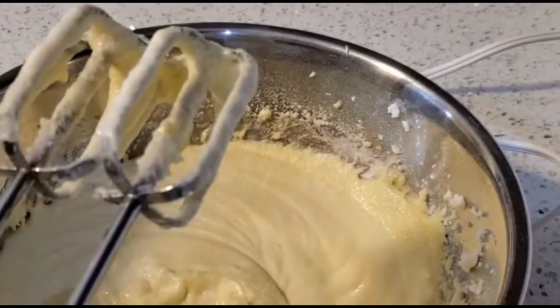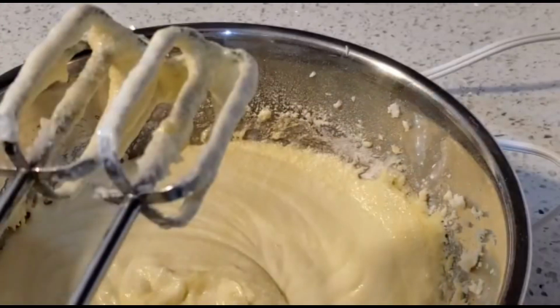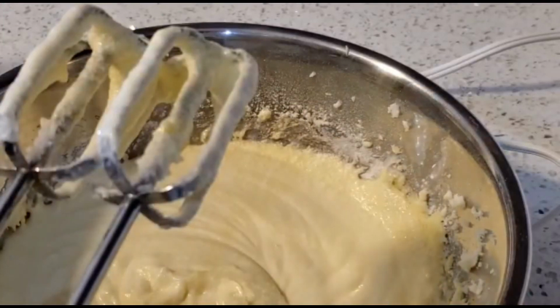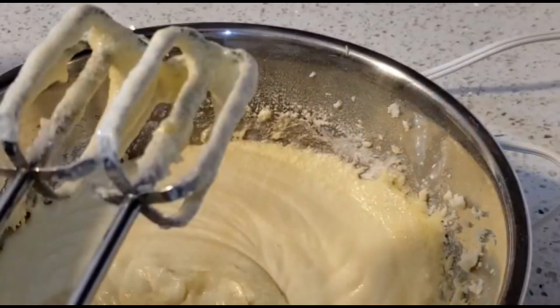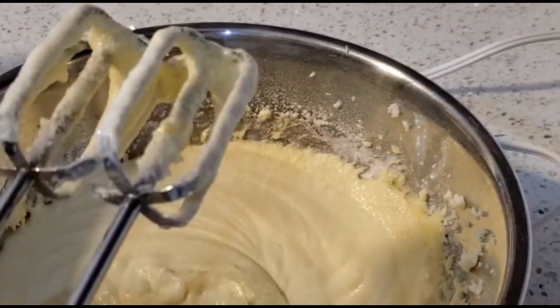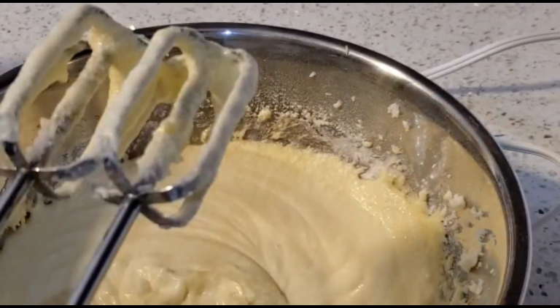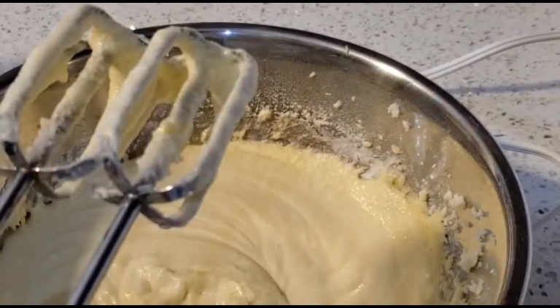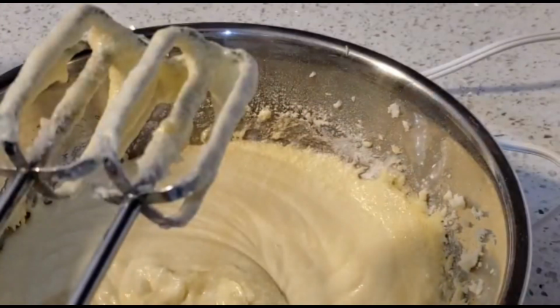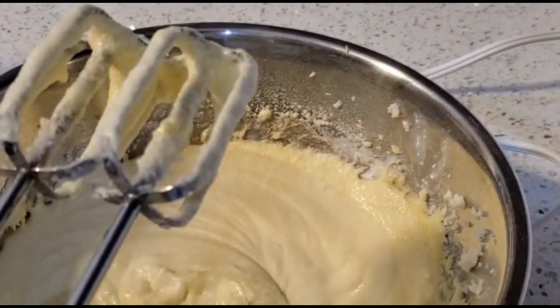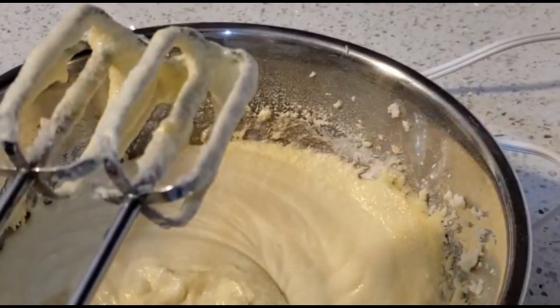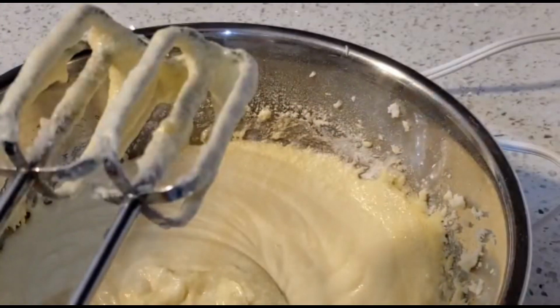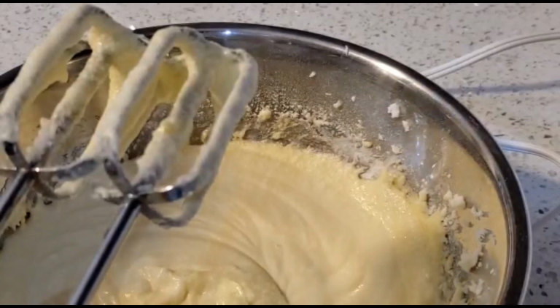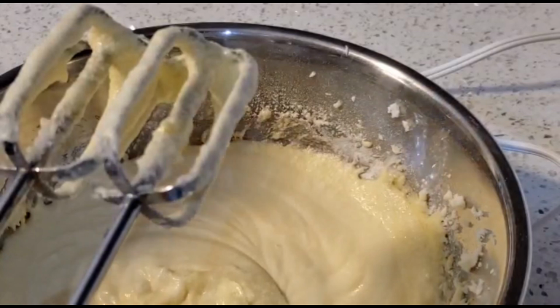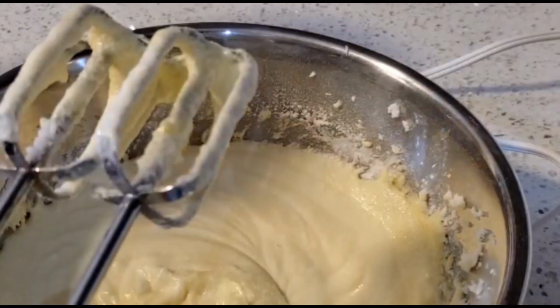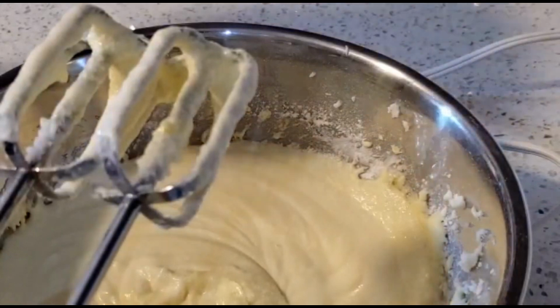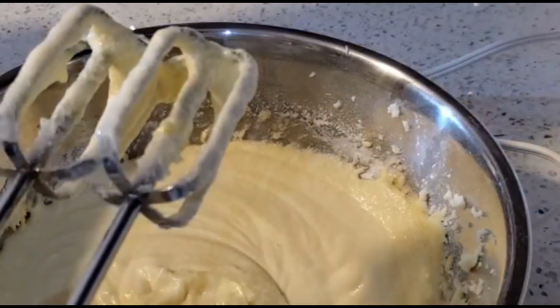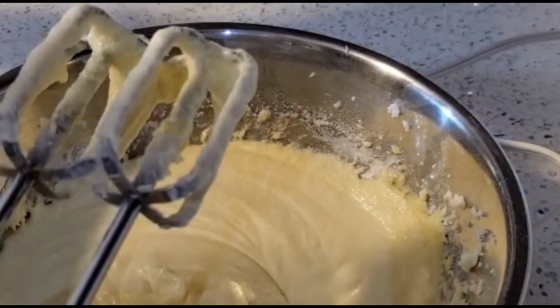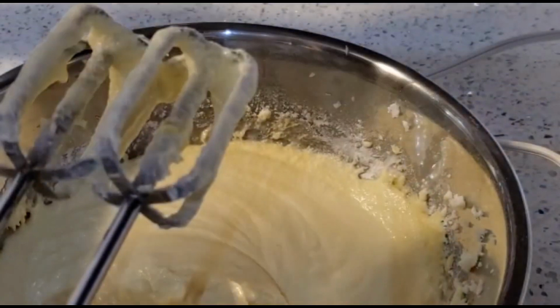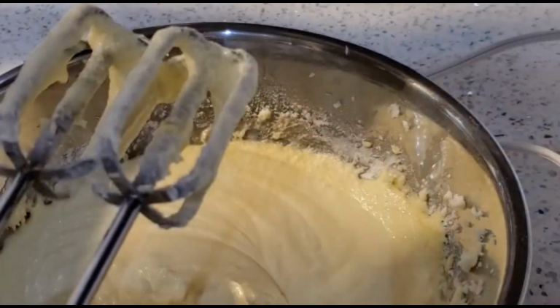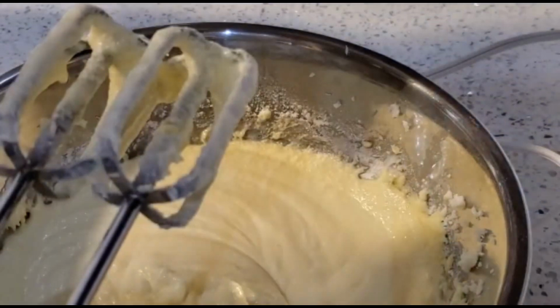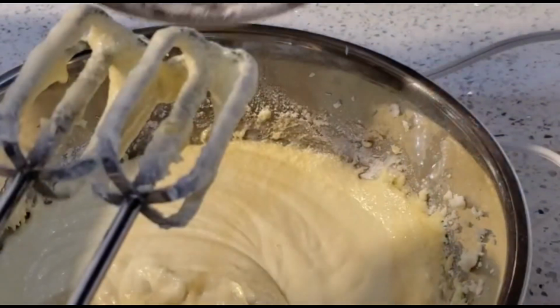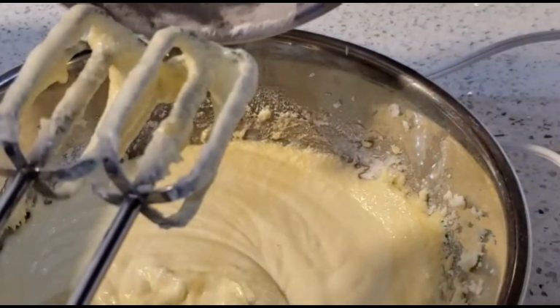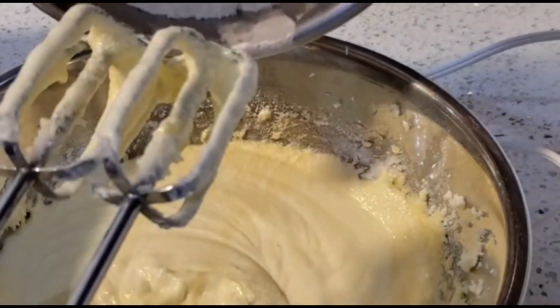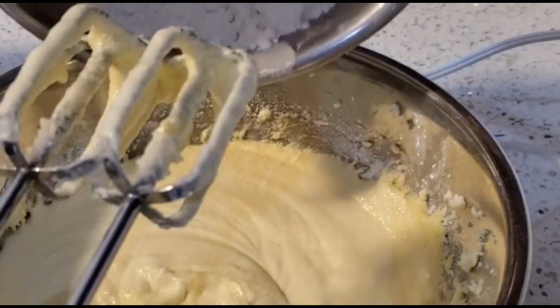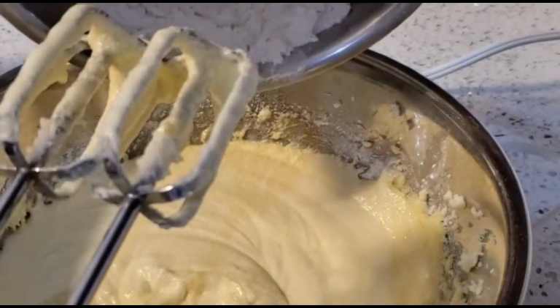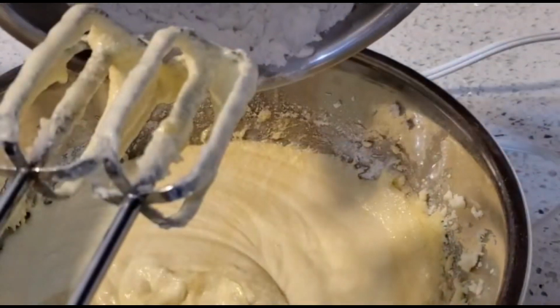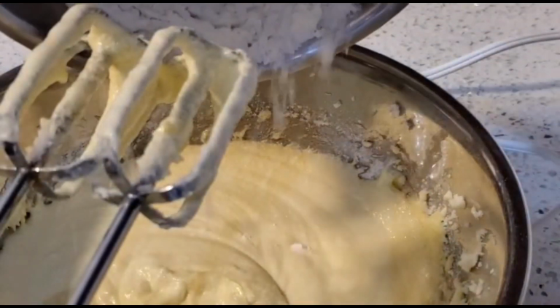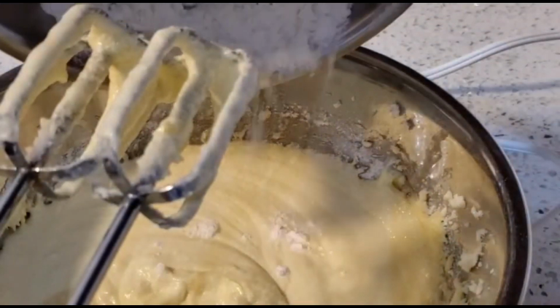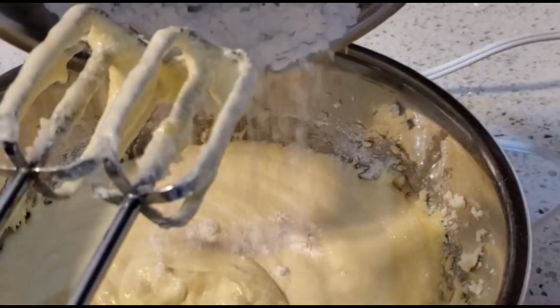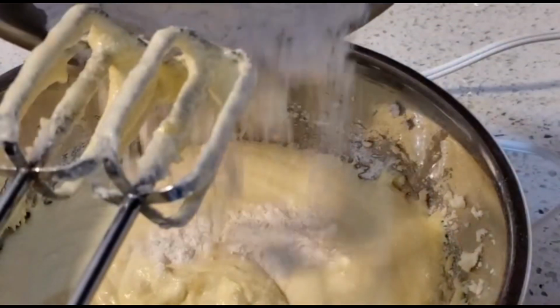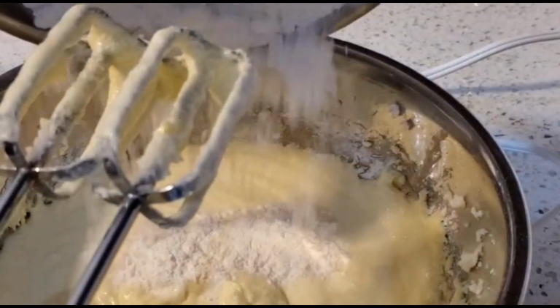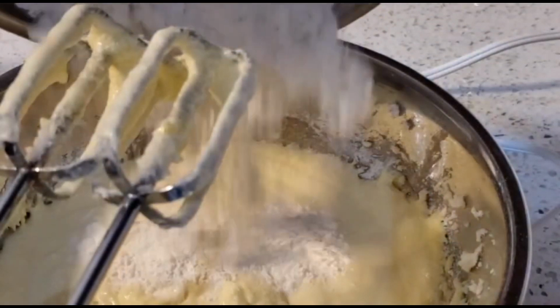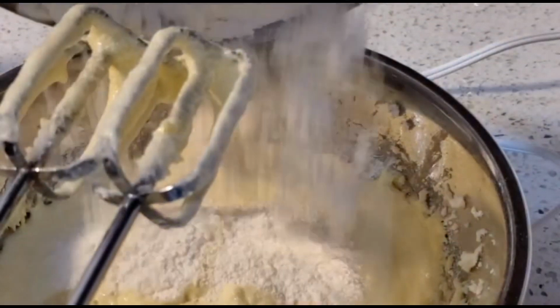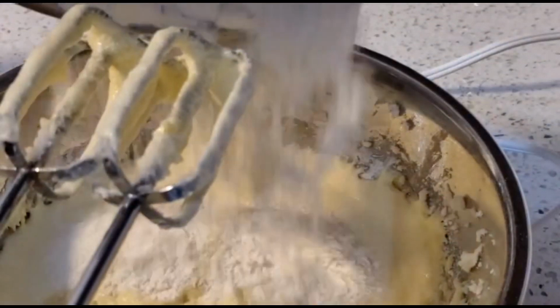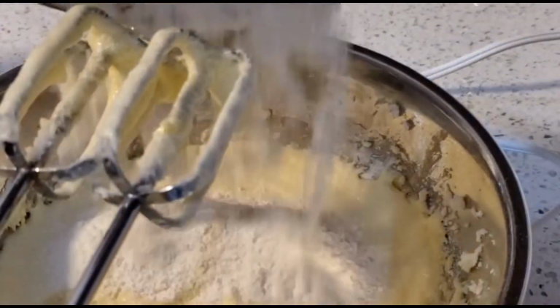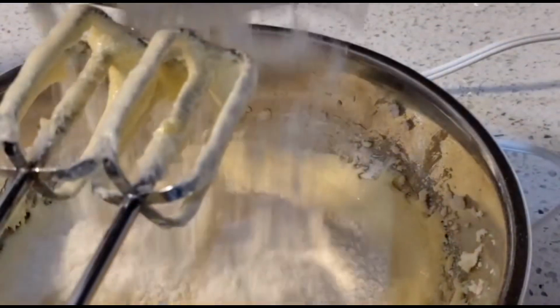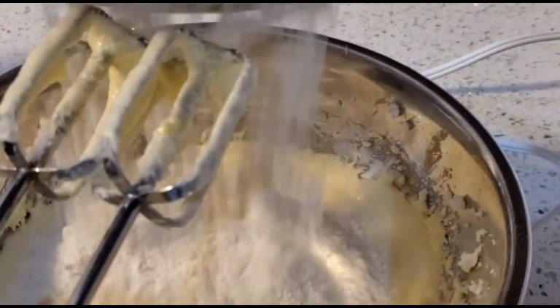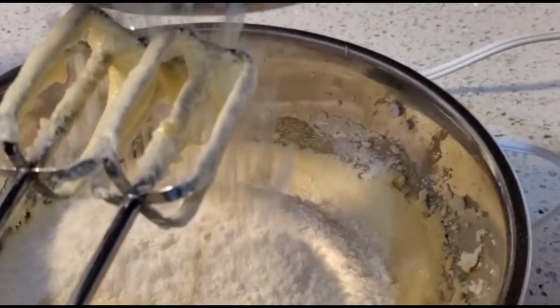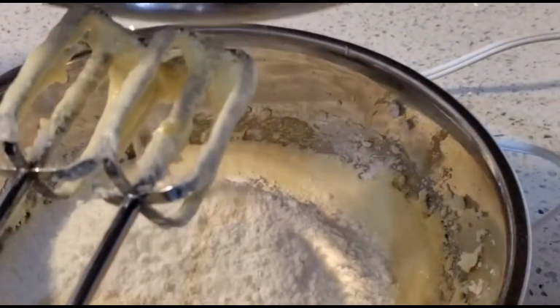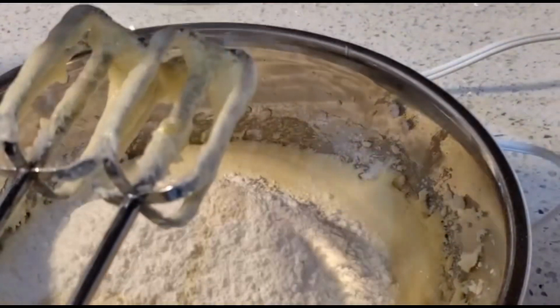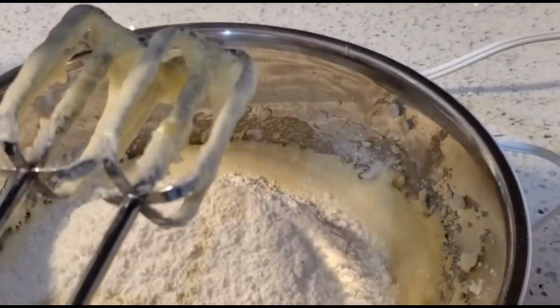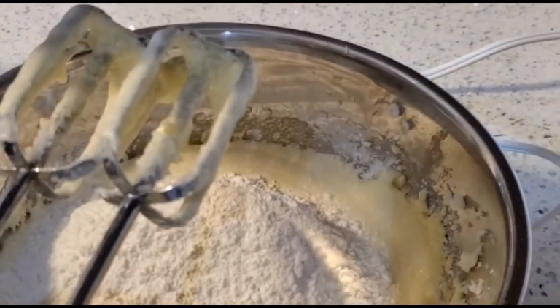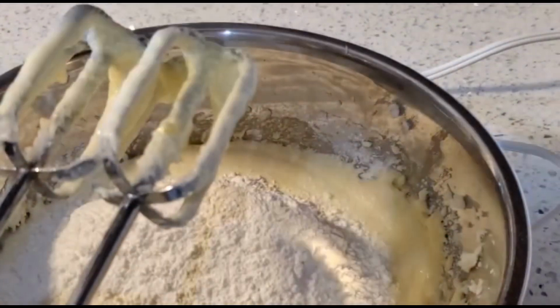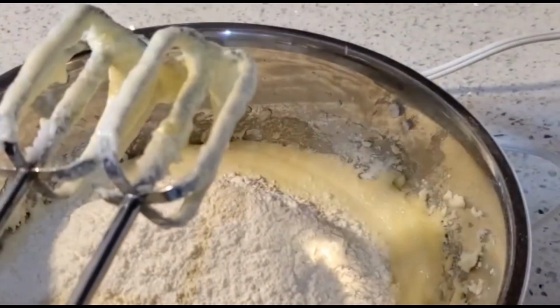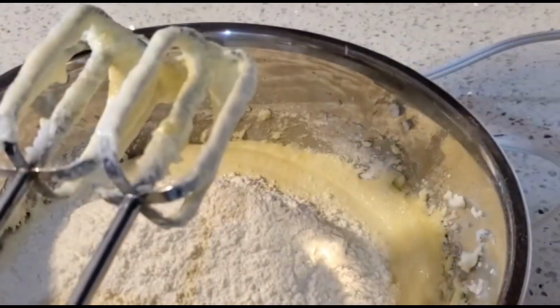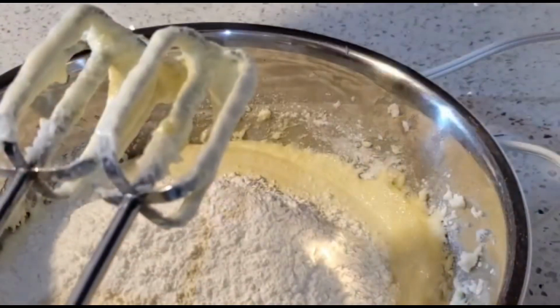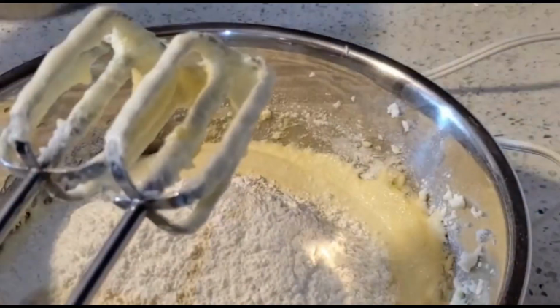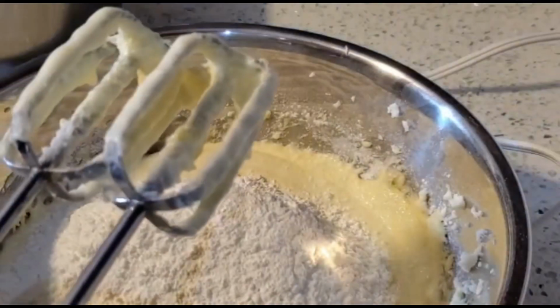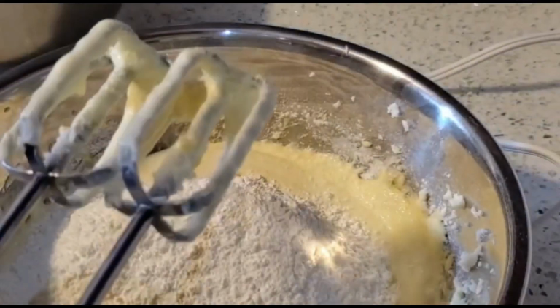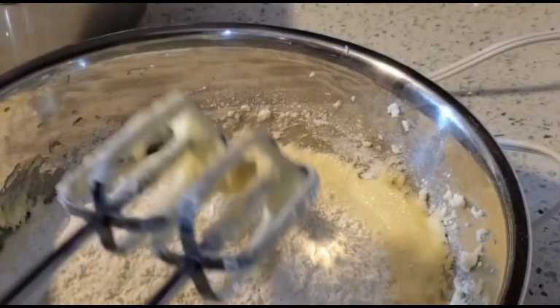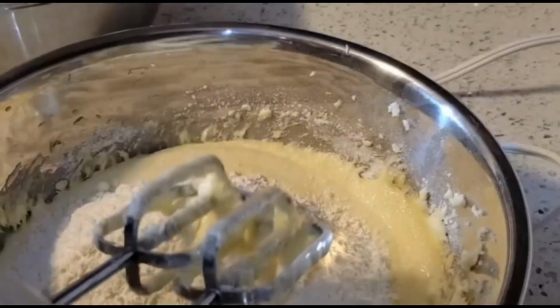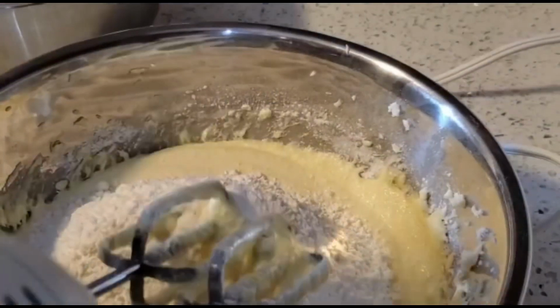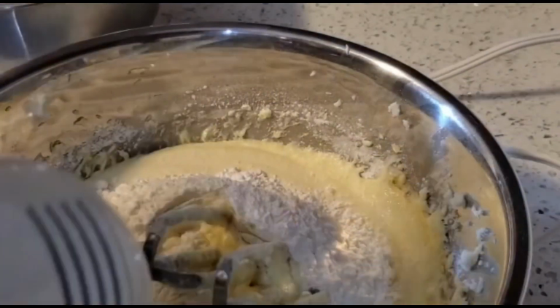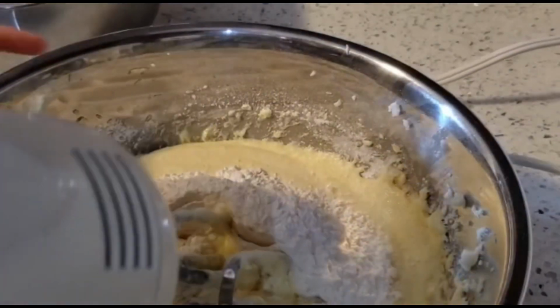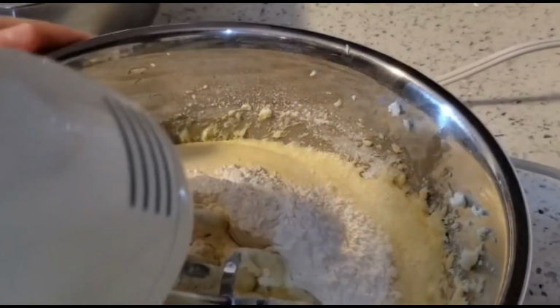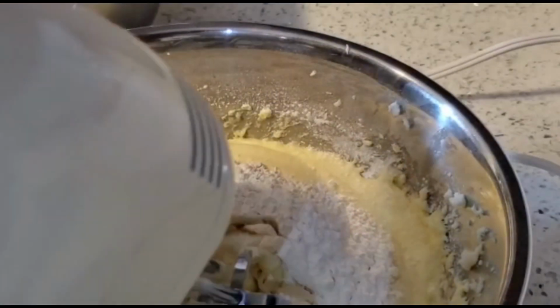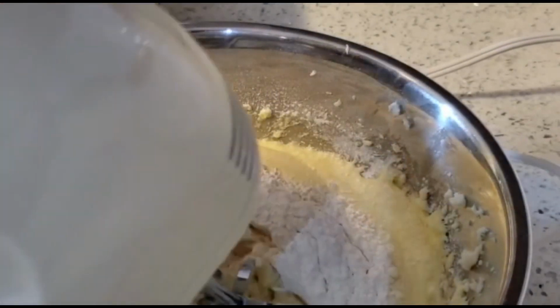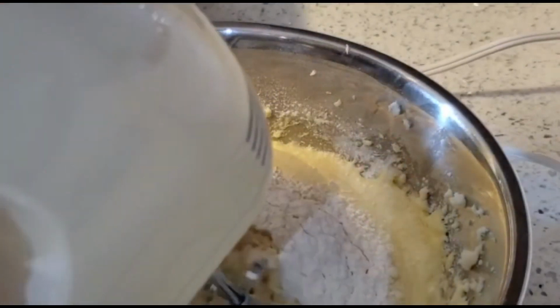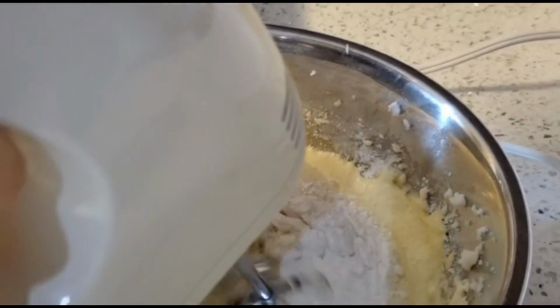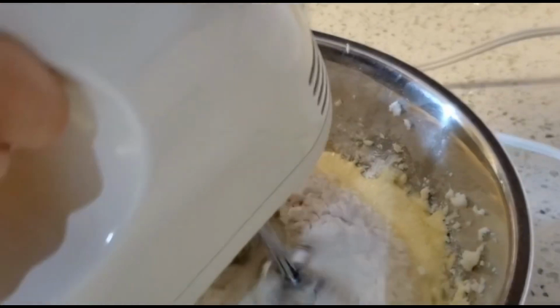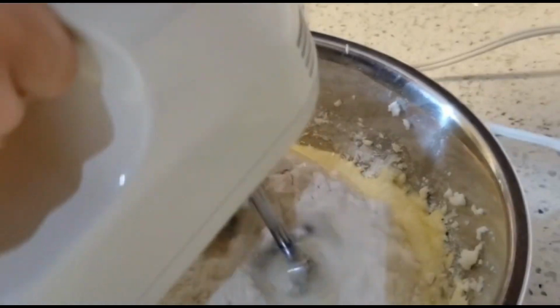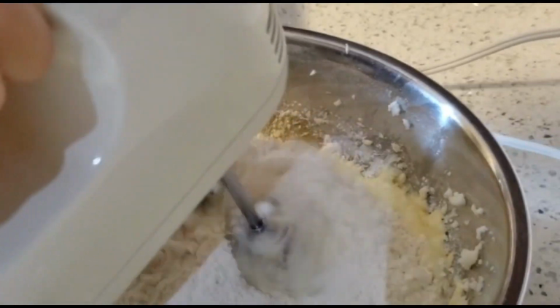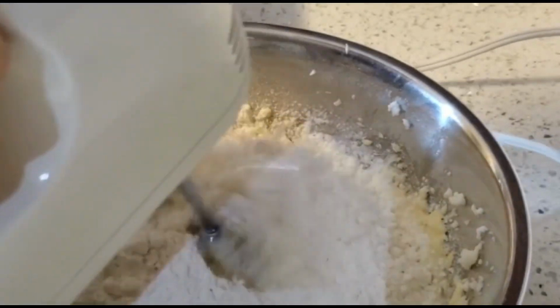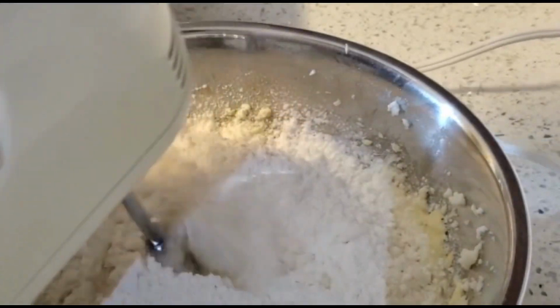Continue mixing on medium for two minutes. Now add the rest of the flour mixture and mix until the batter is smooth.